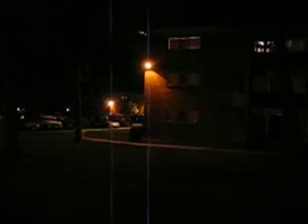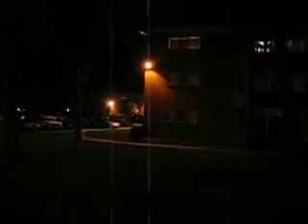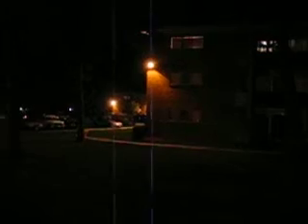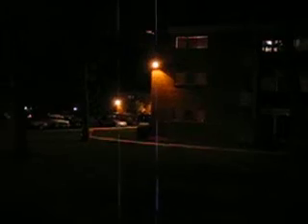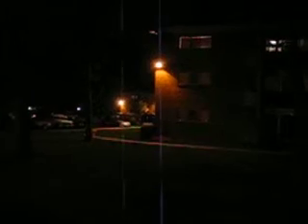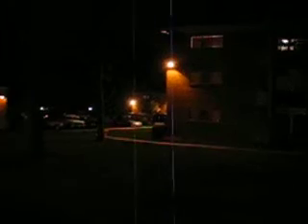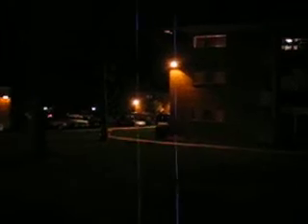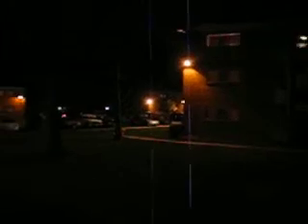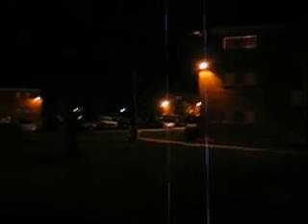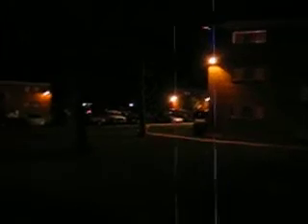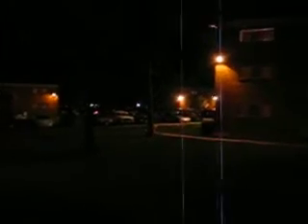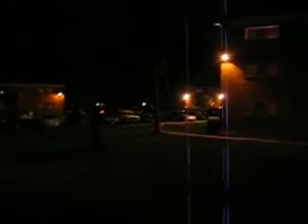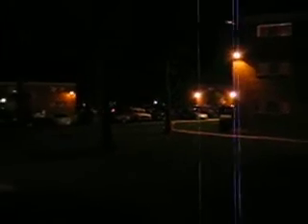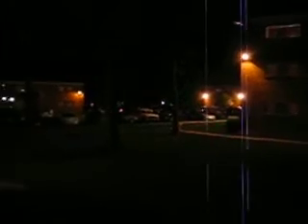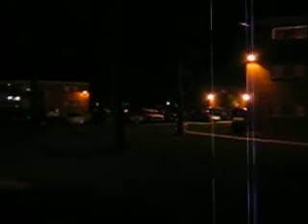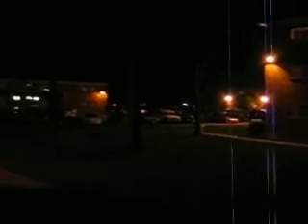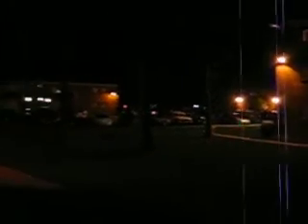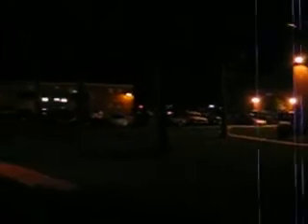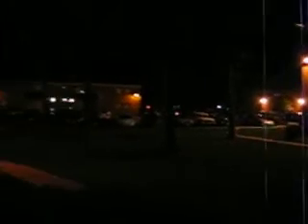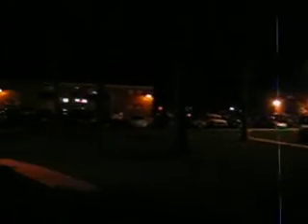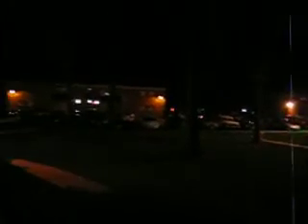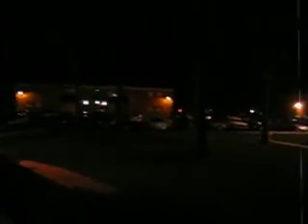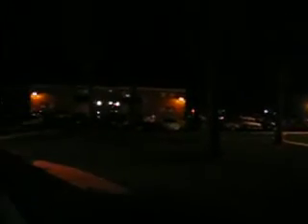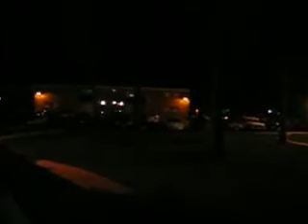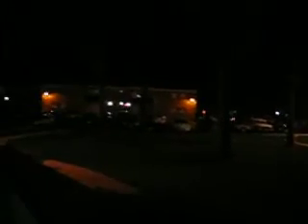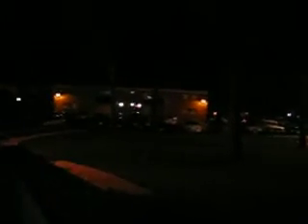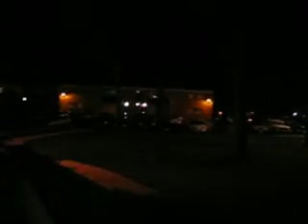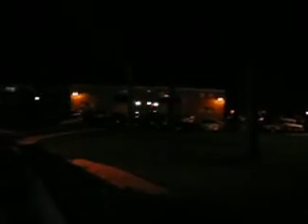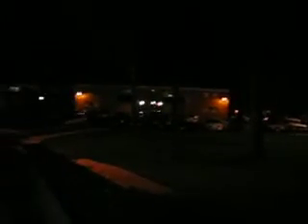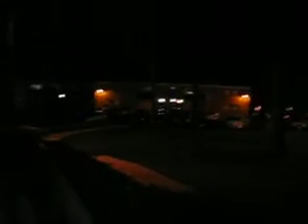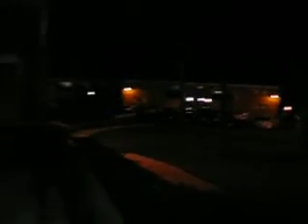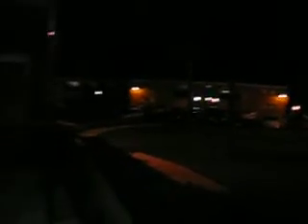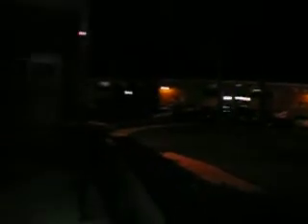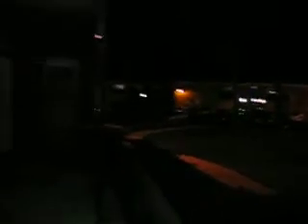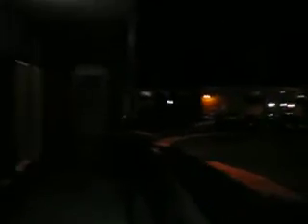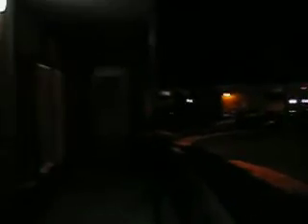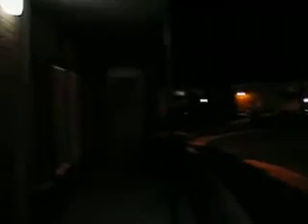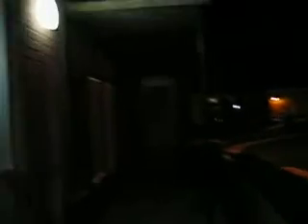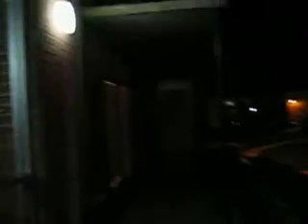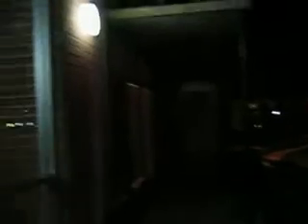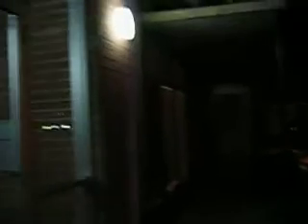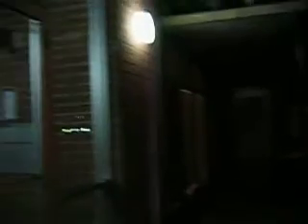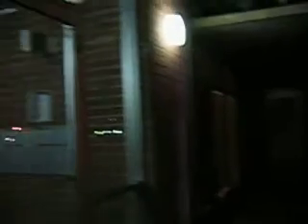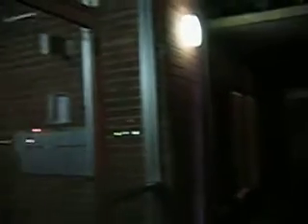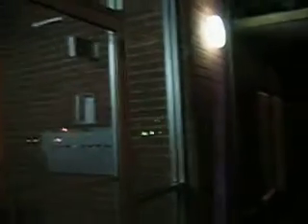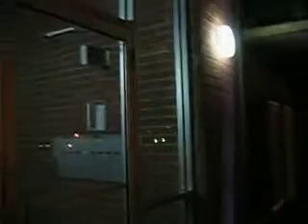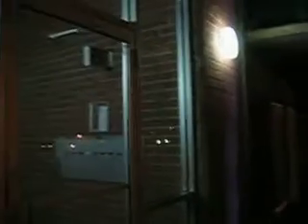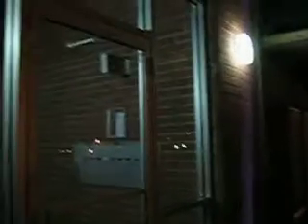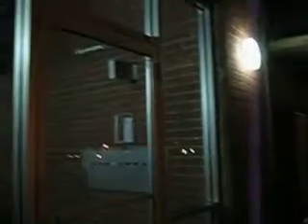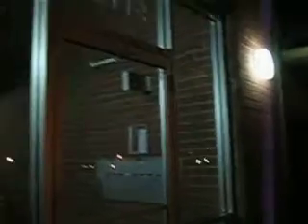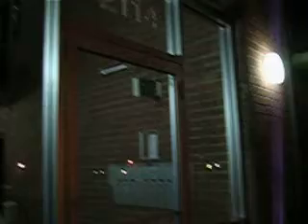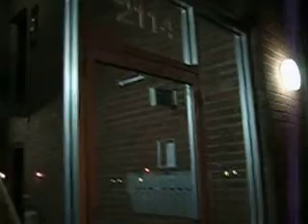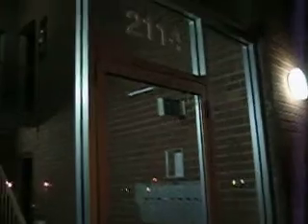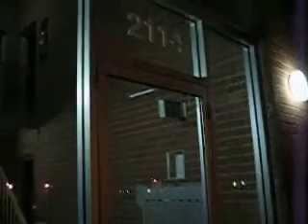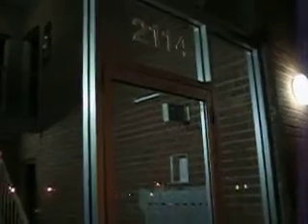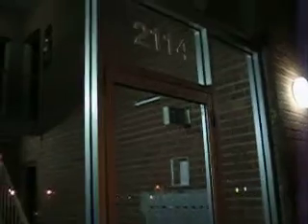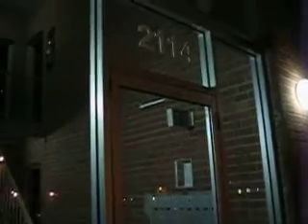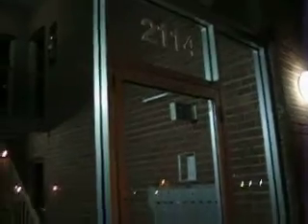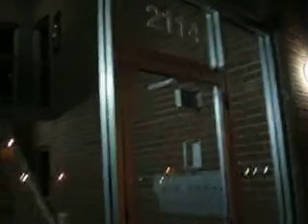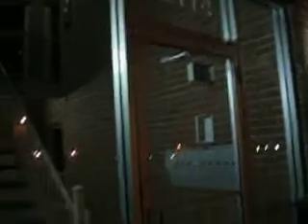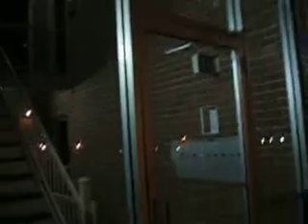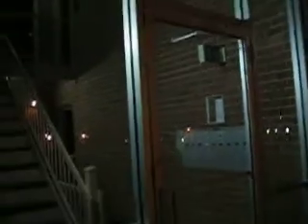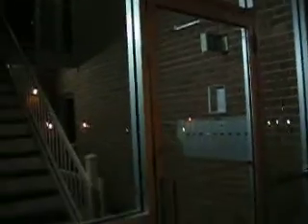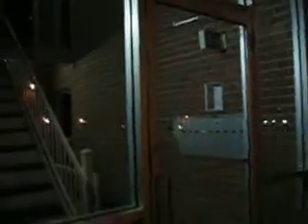Okay, here's the new apartment. Here's the complex. Here are the doors for mine.